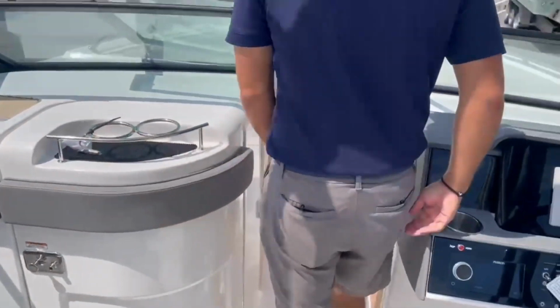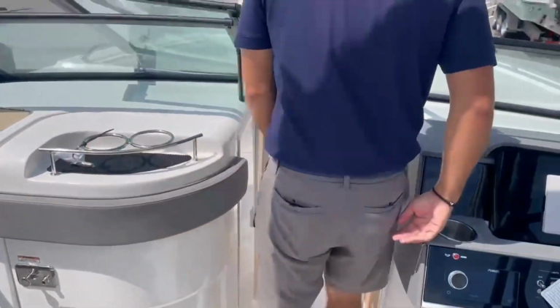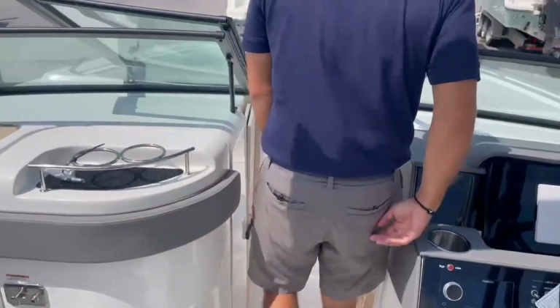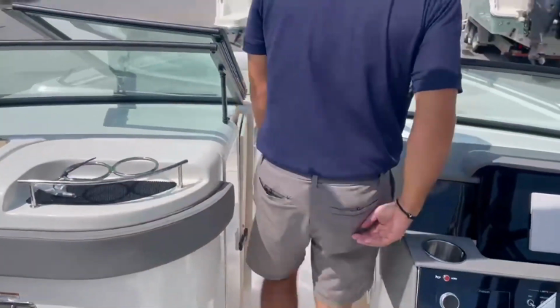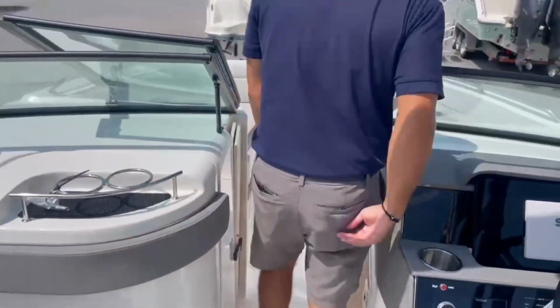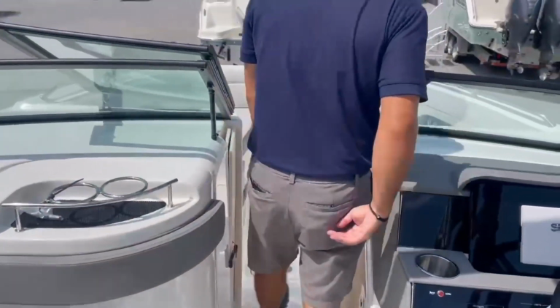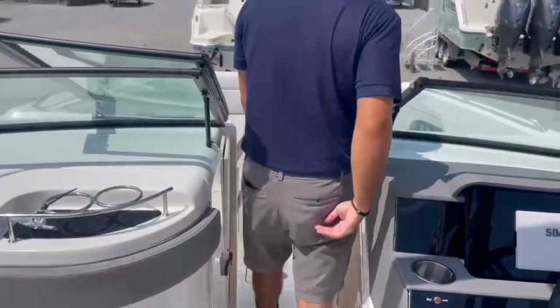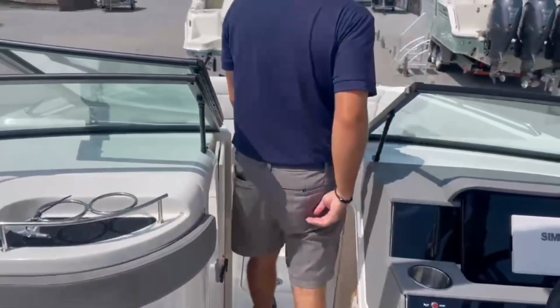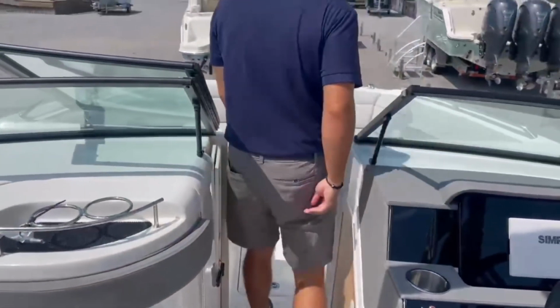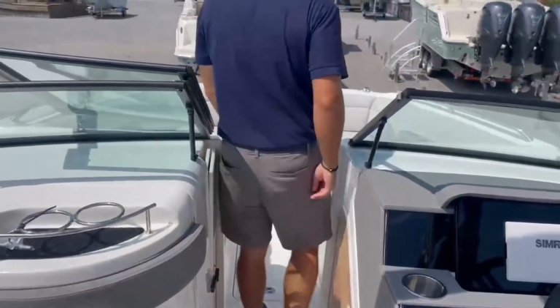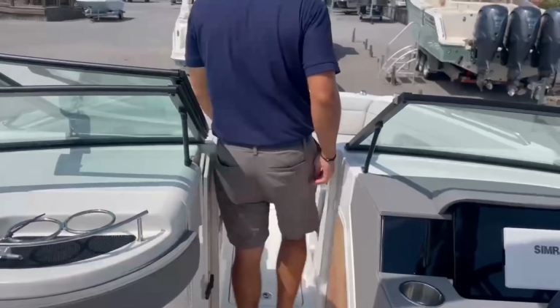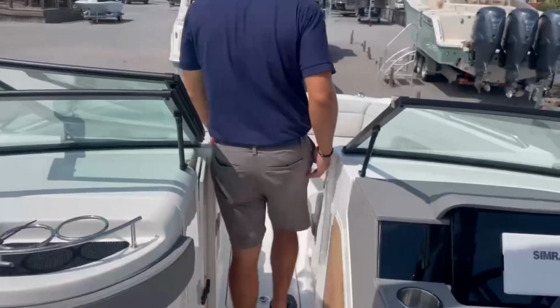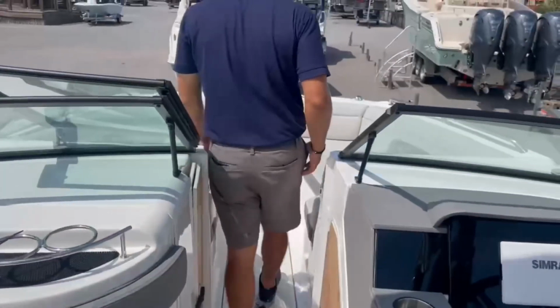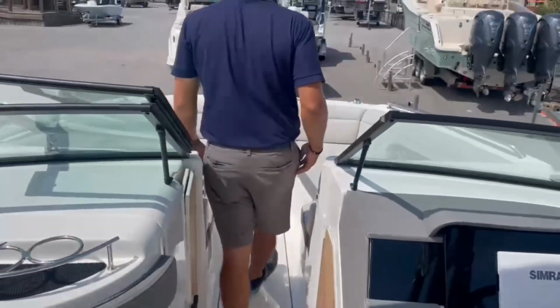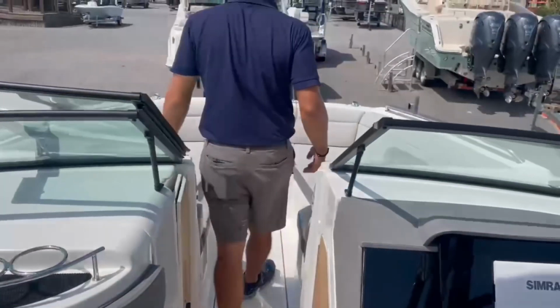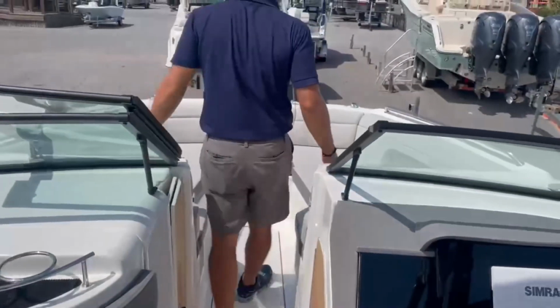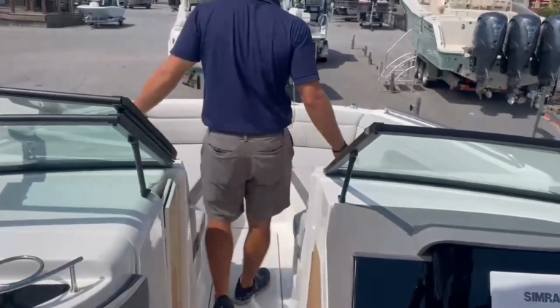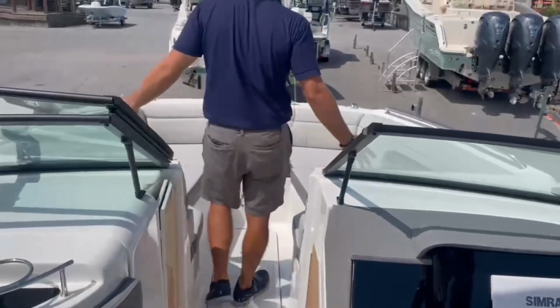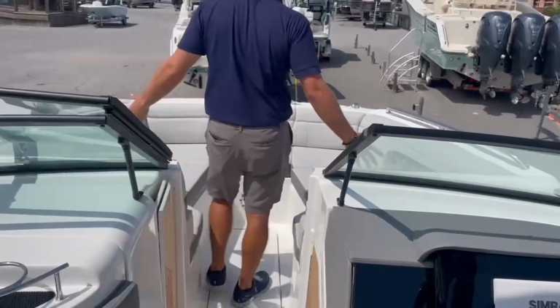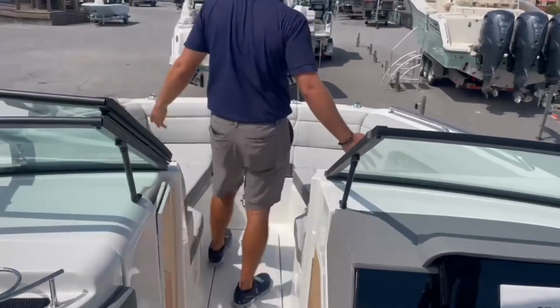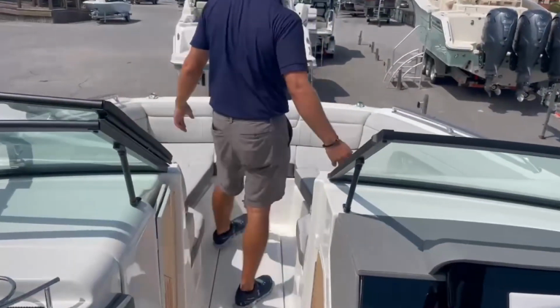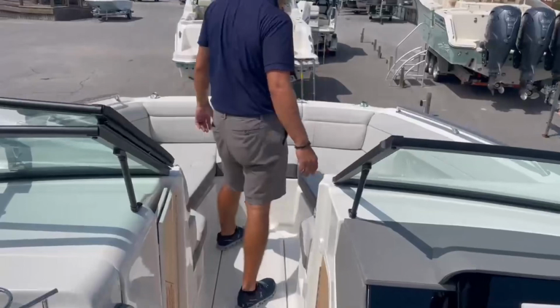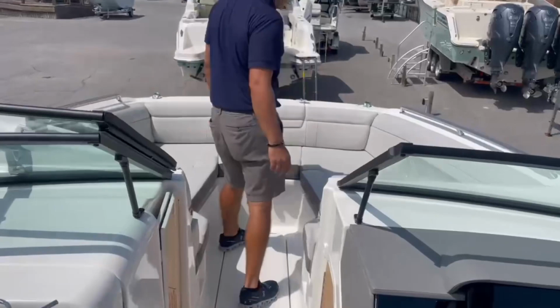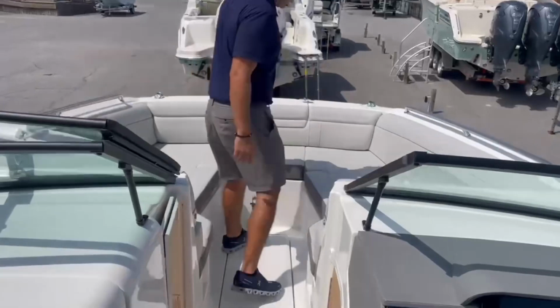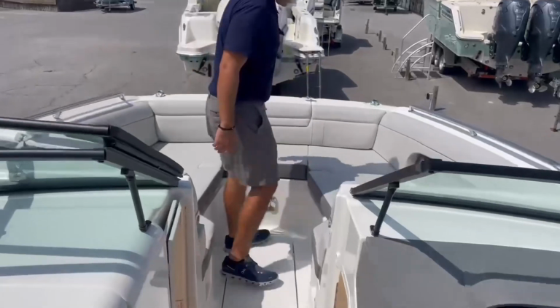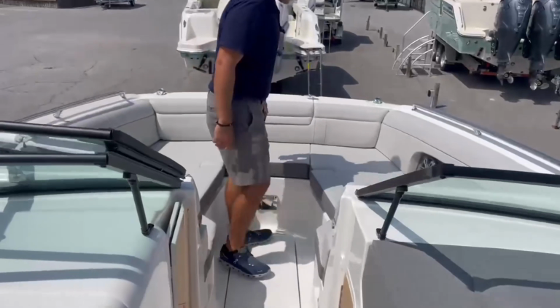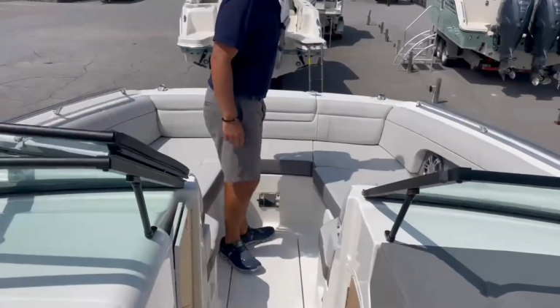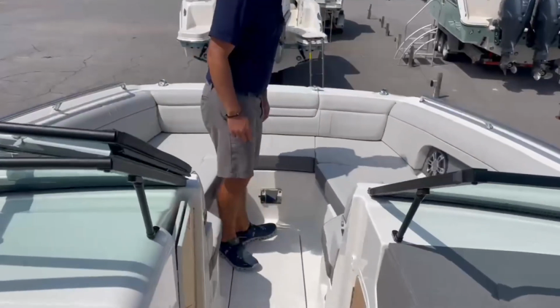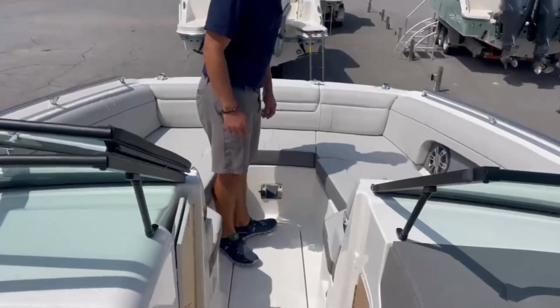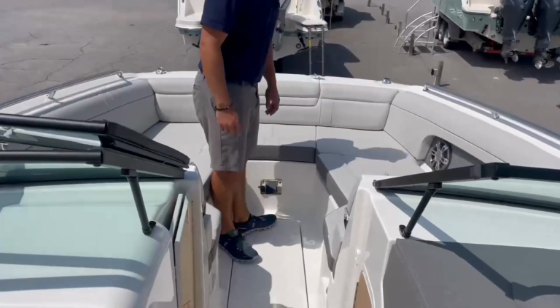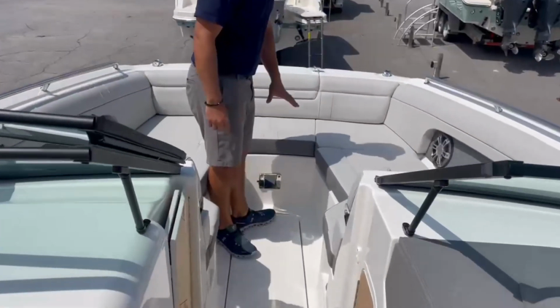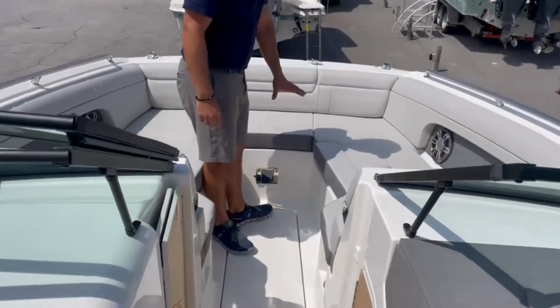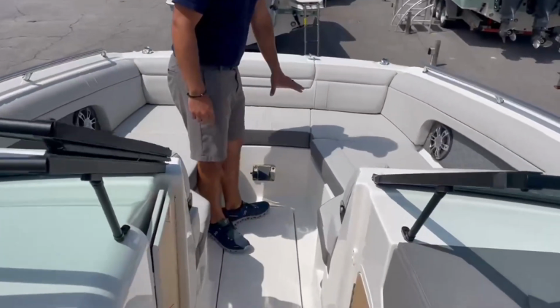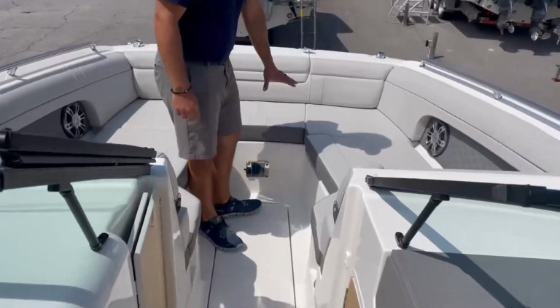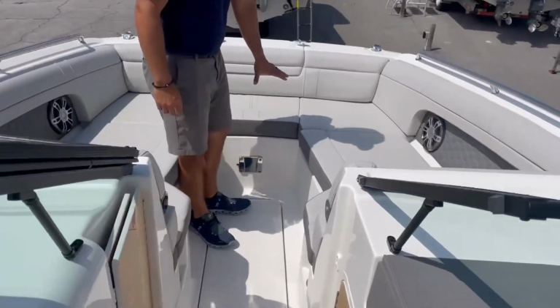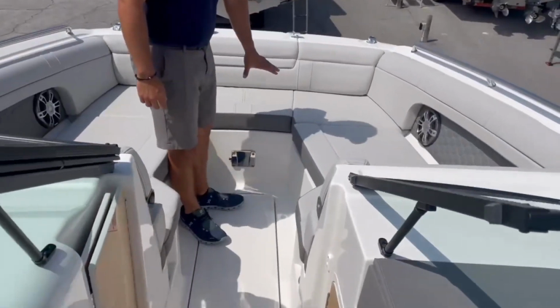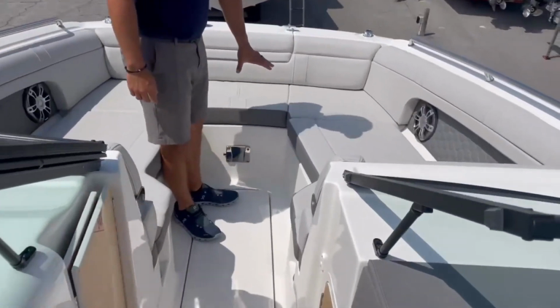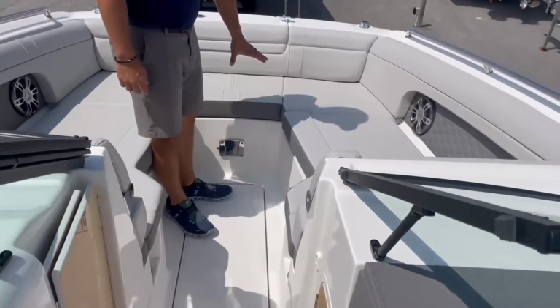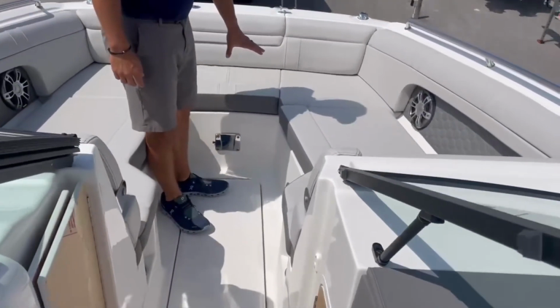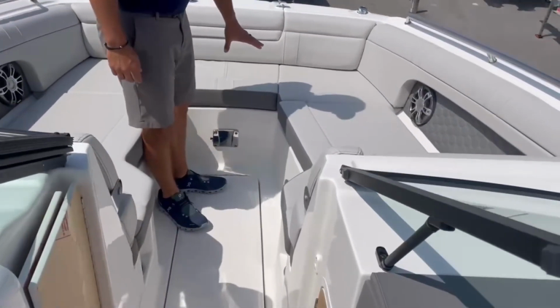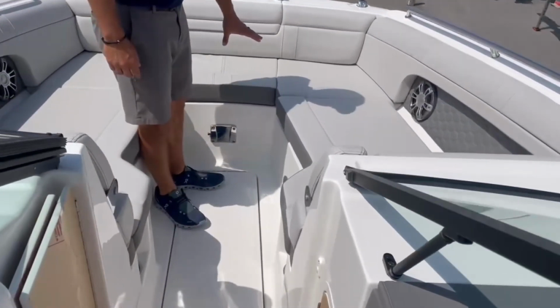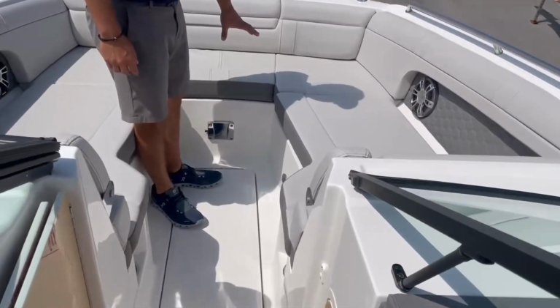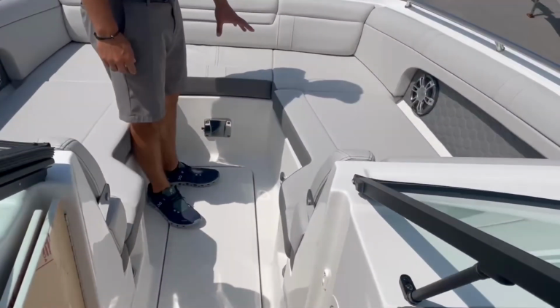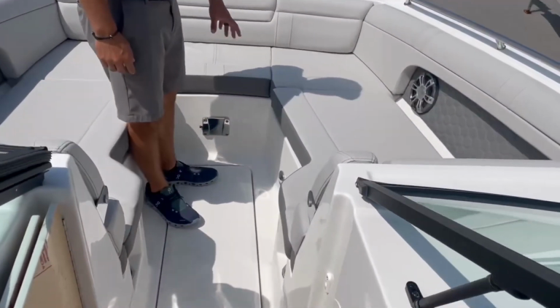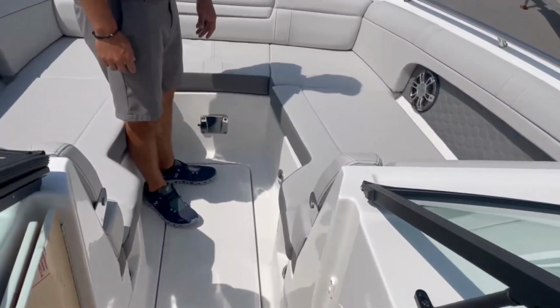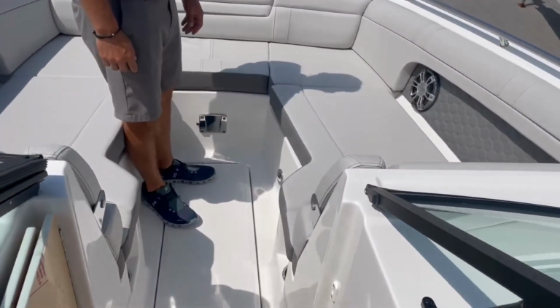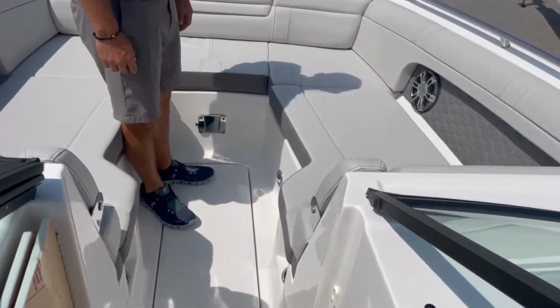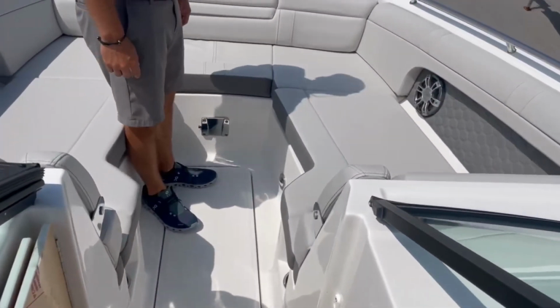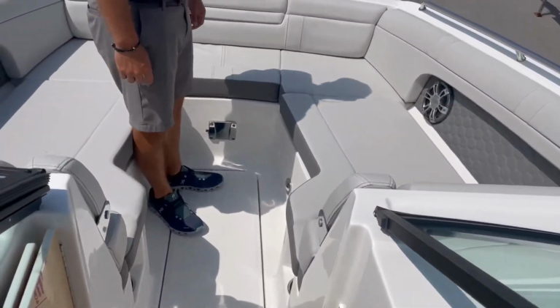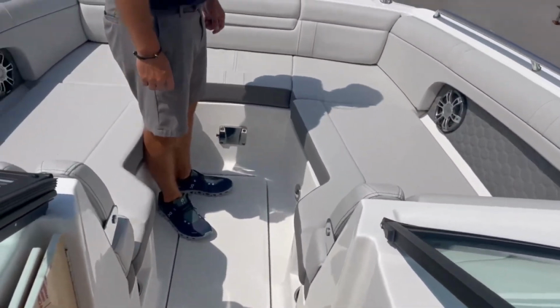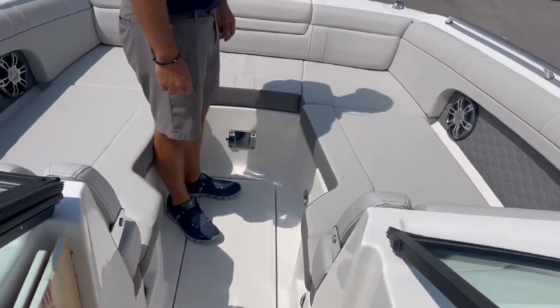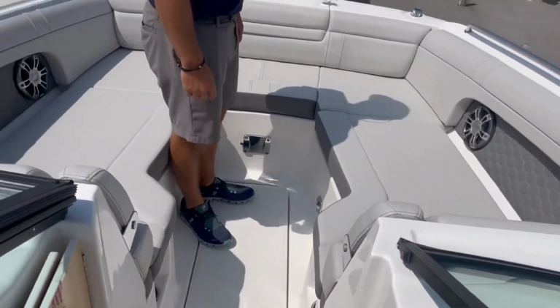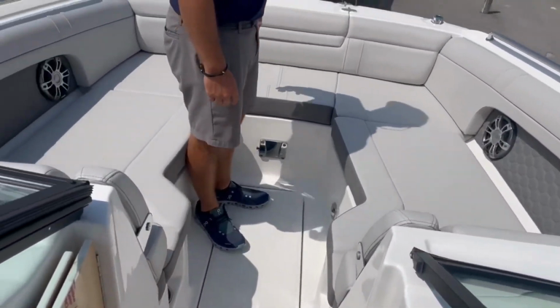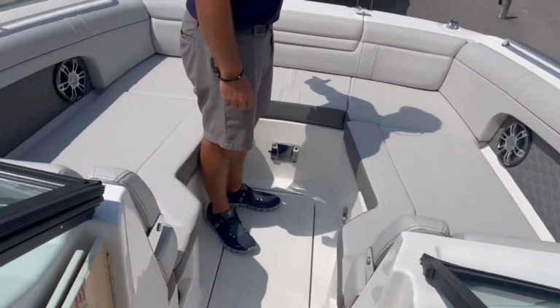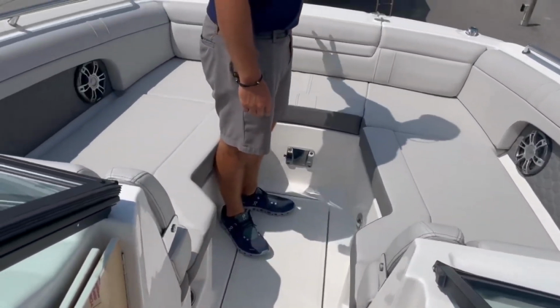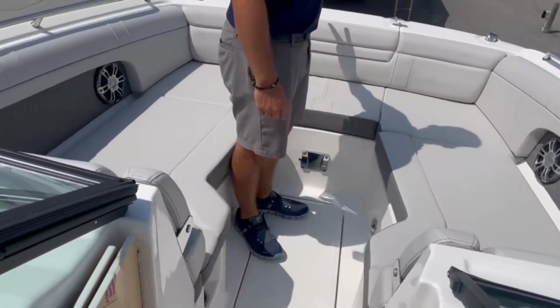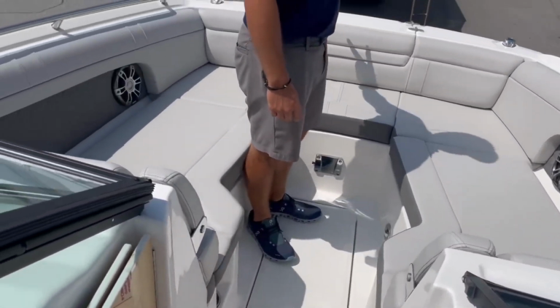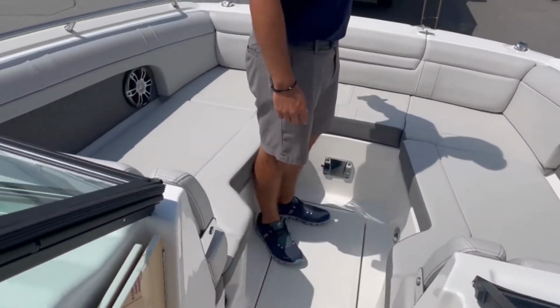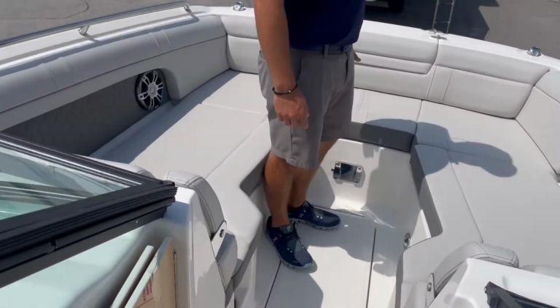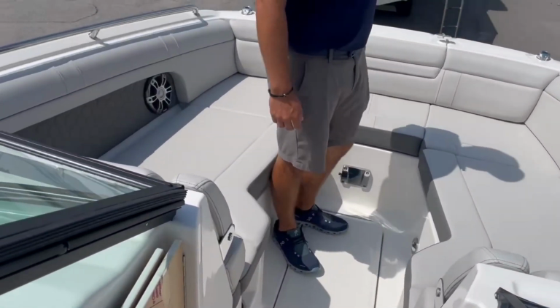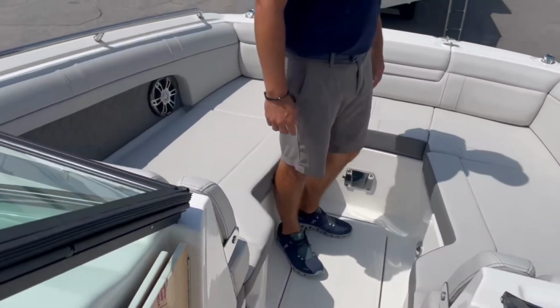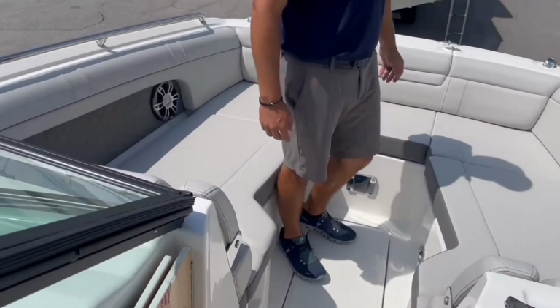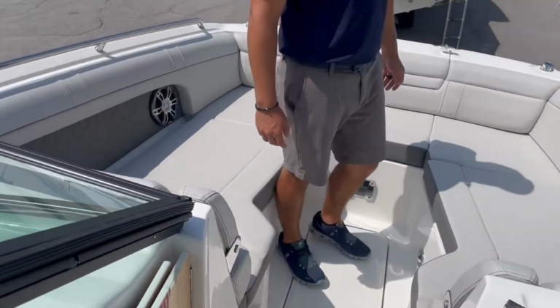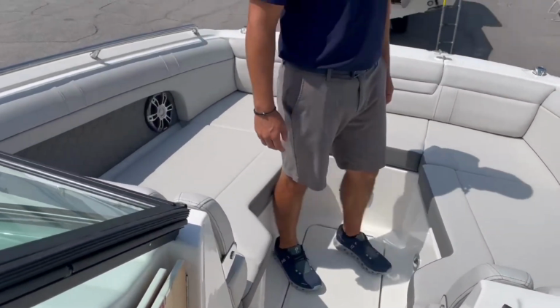Moving to the front, we have a really nice bow setup here. There's a table that comes along with this boat, and anchor storage in the front as well.